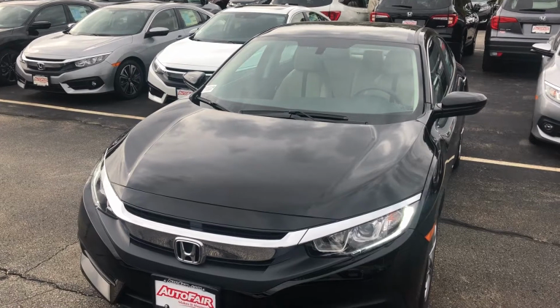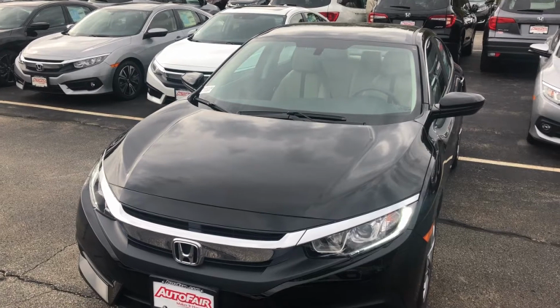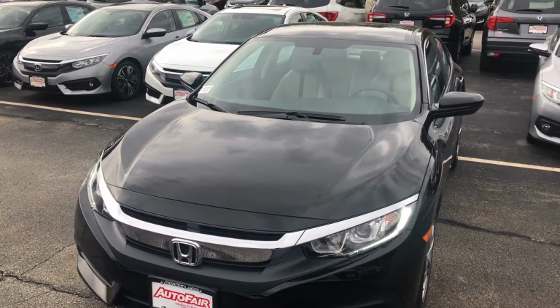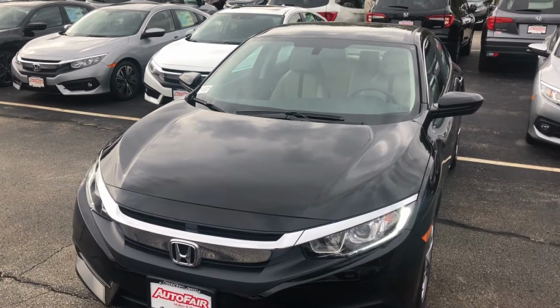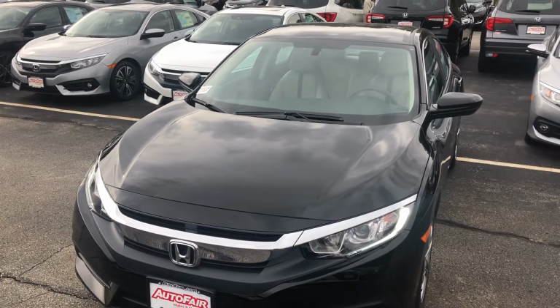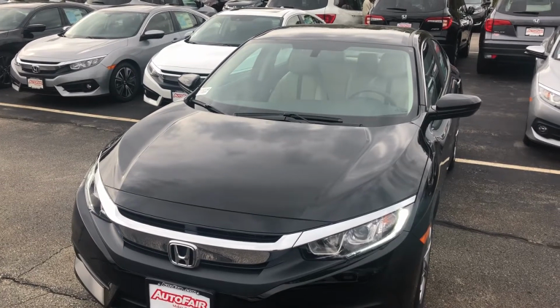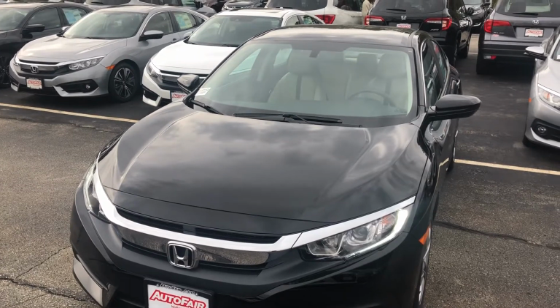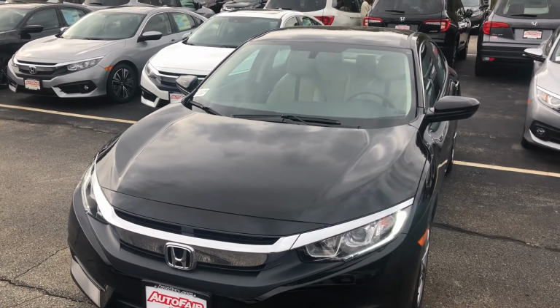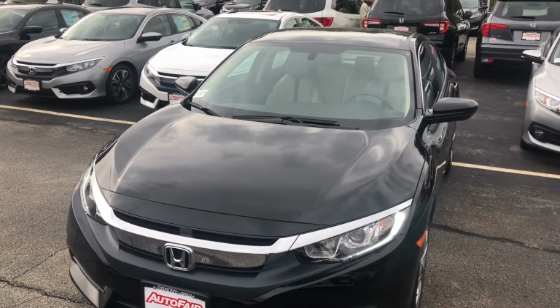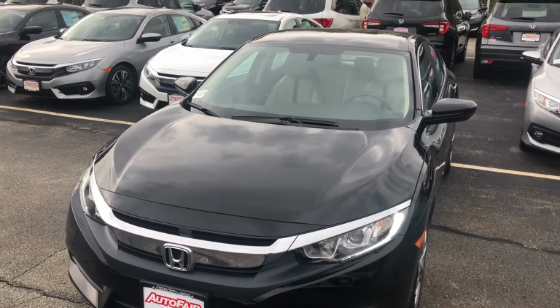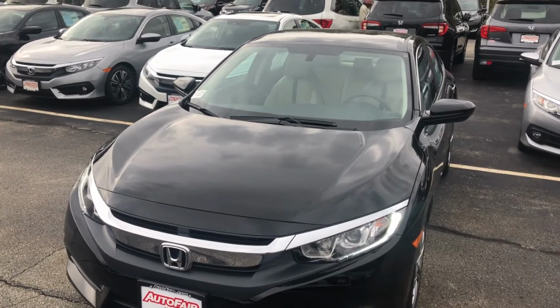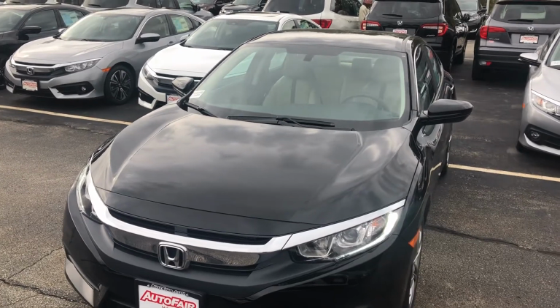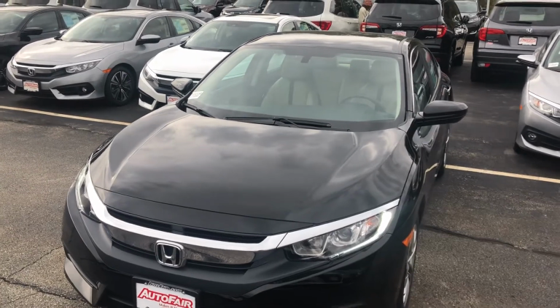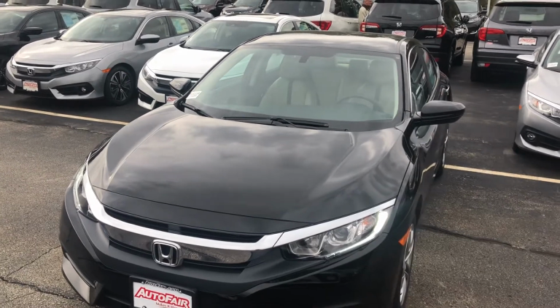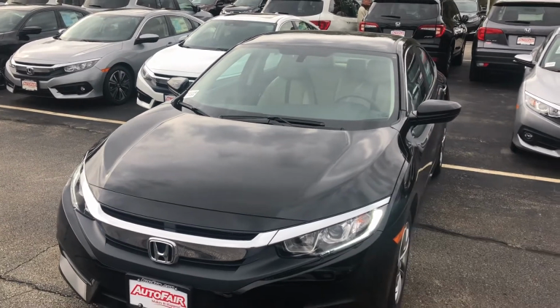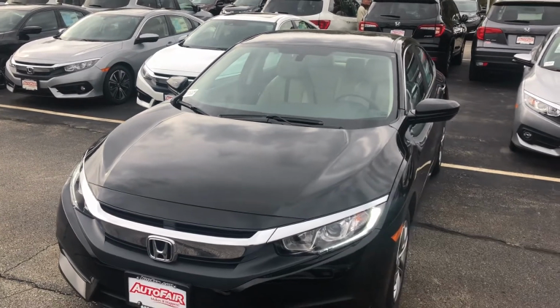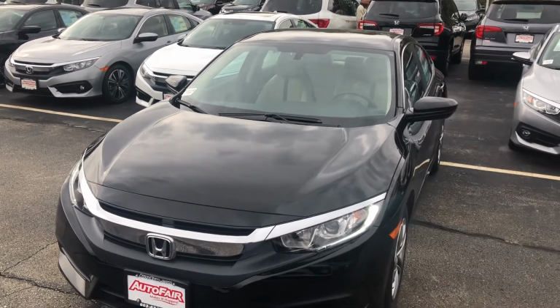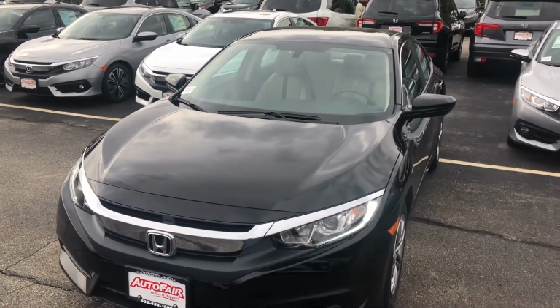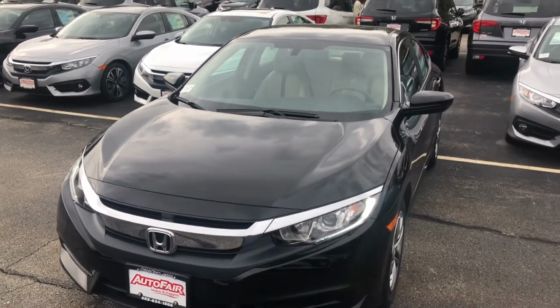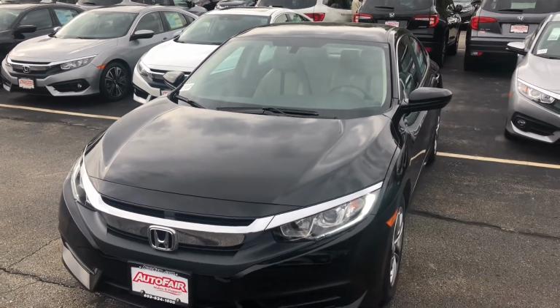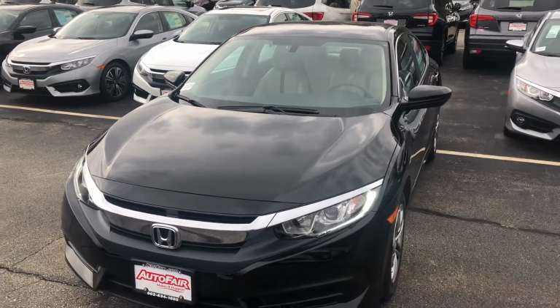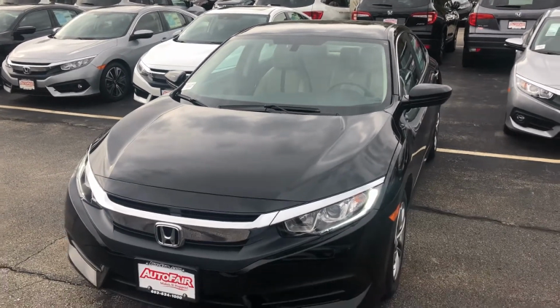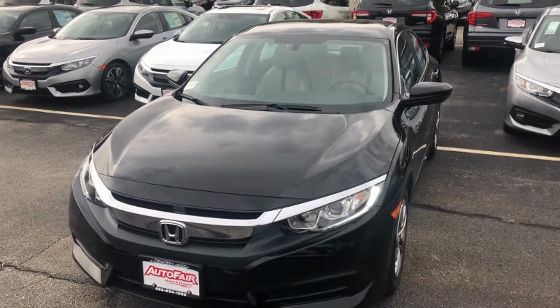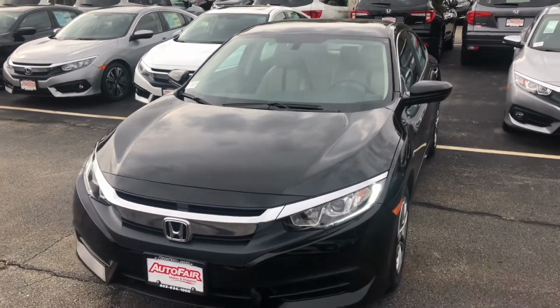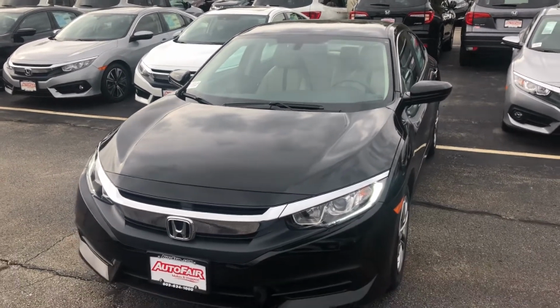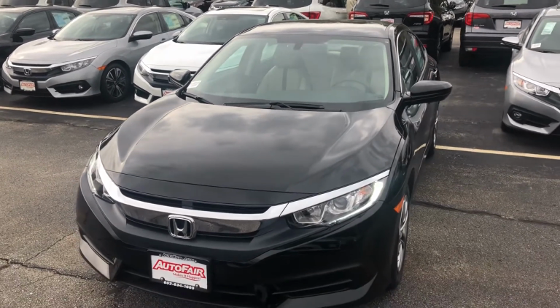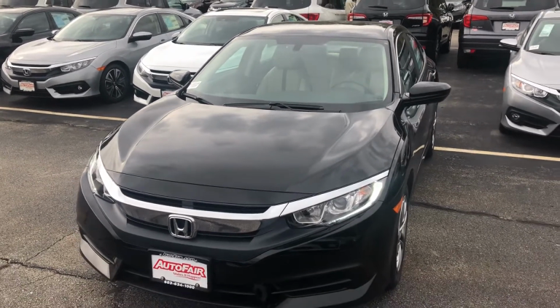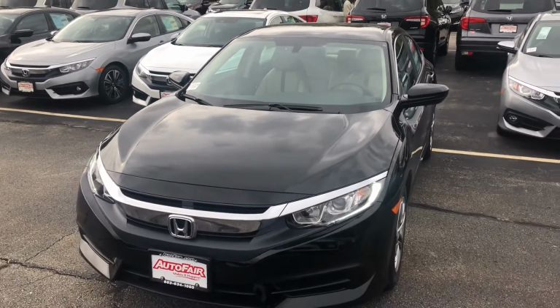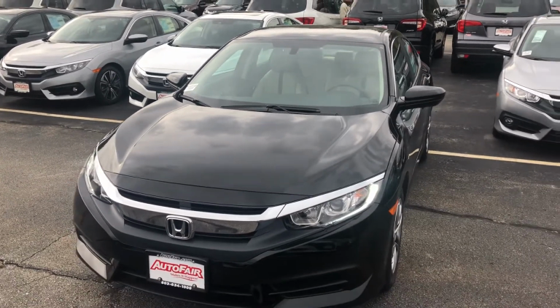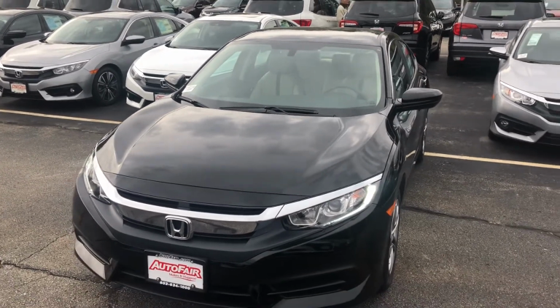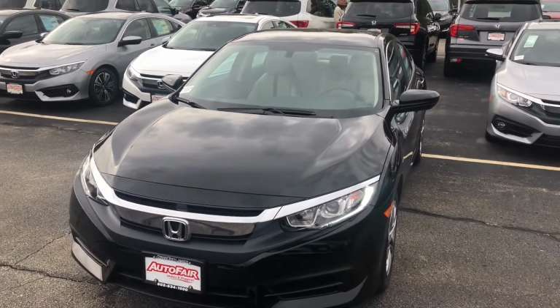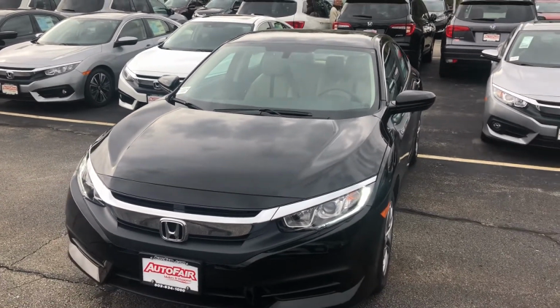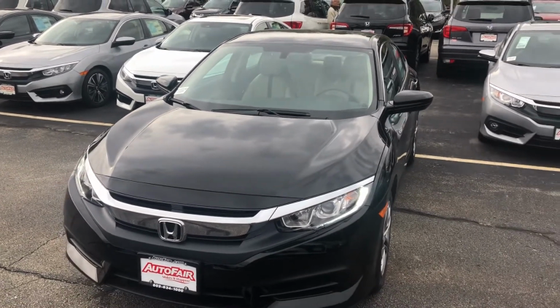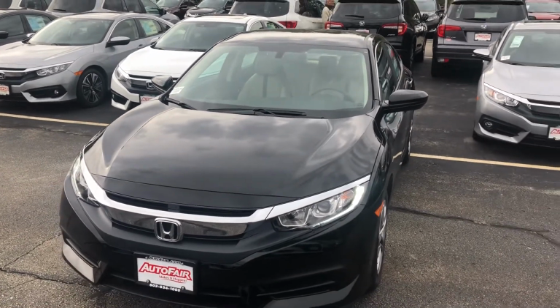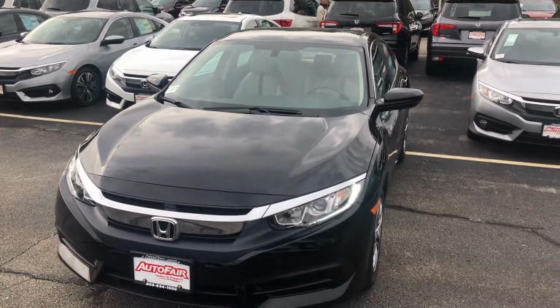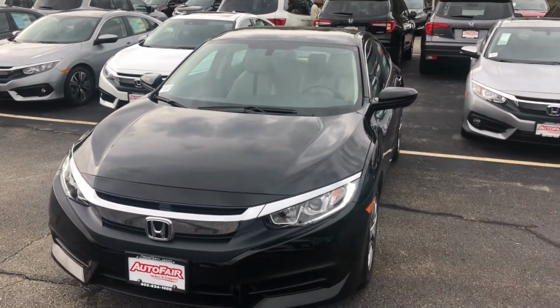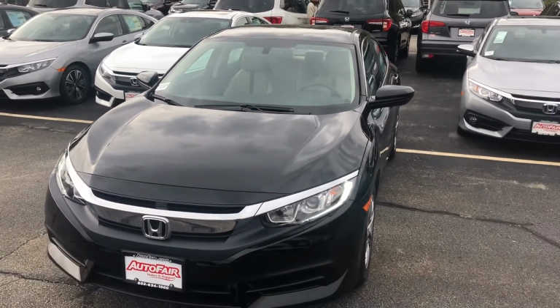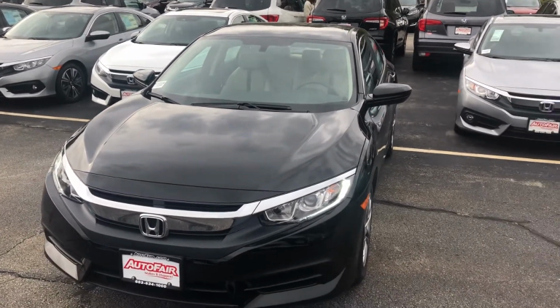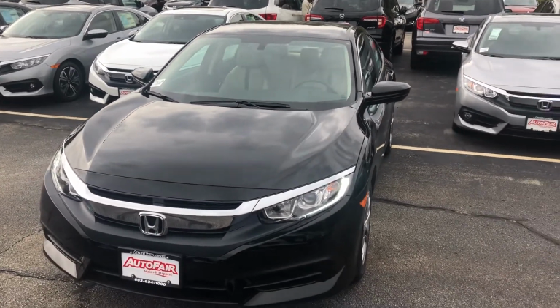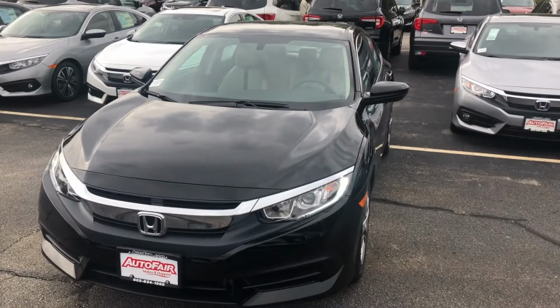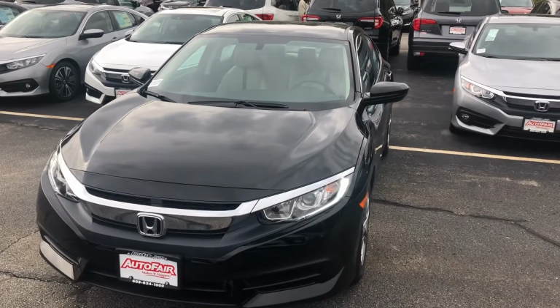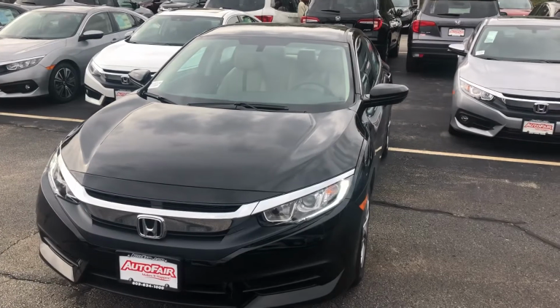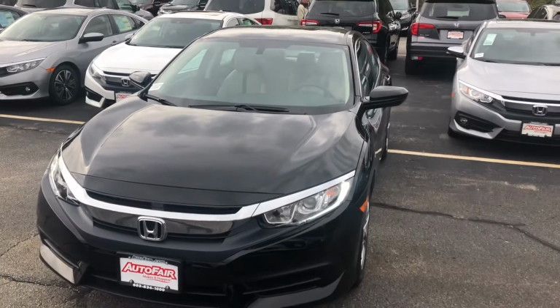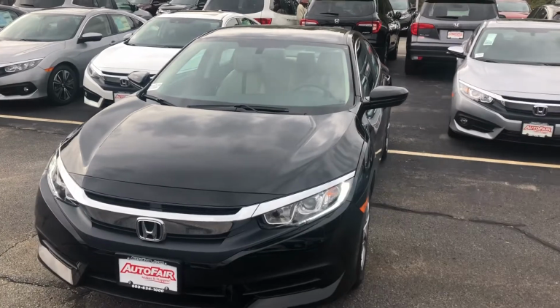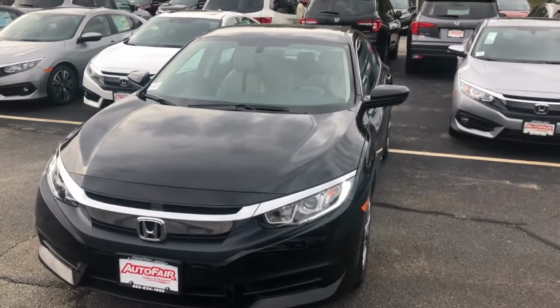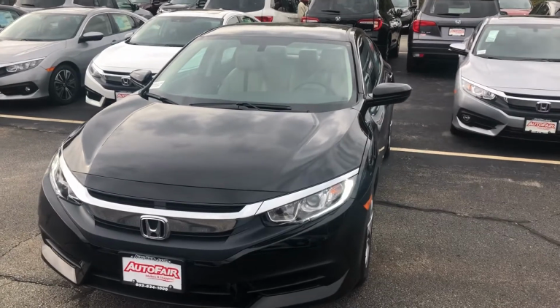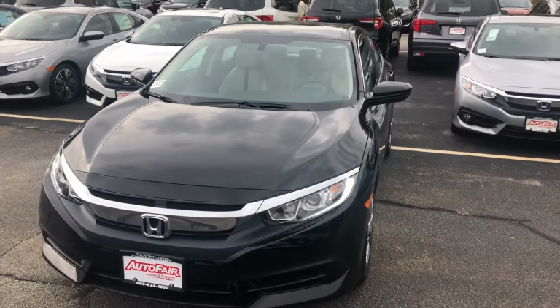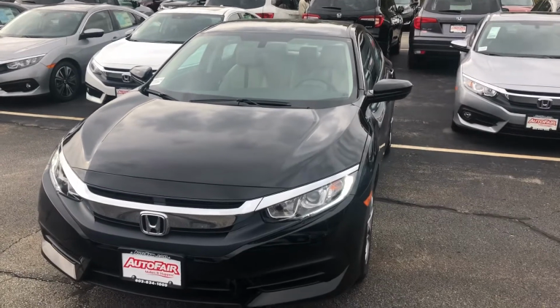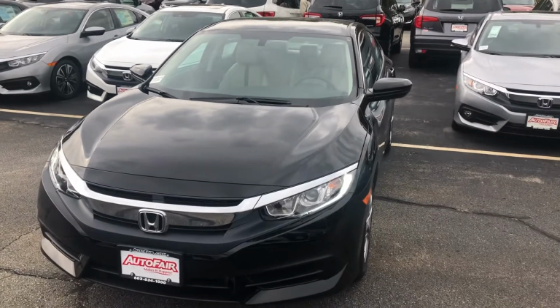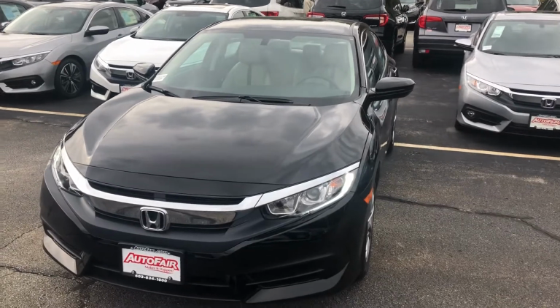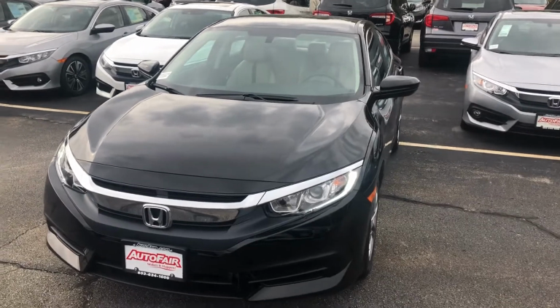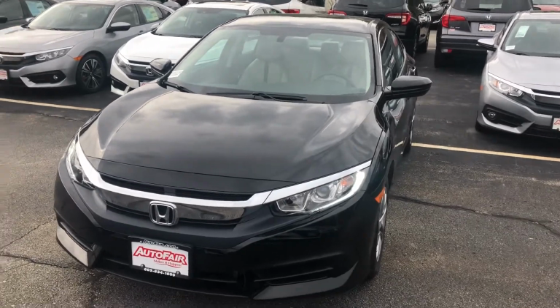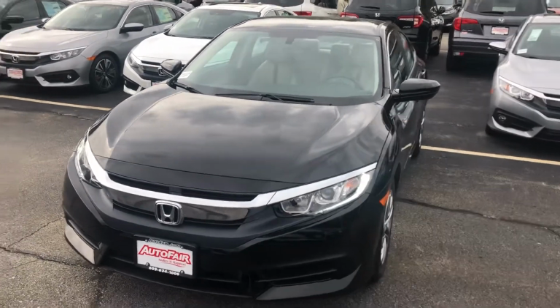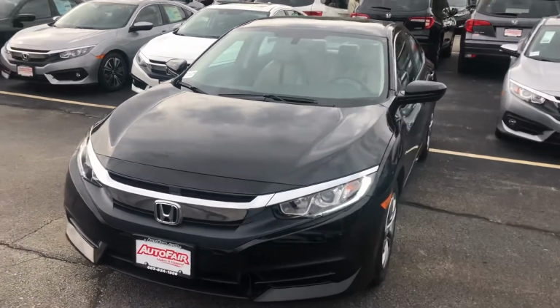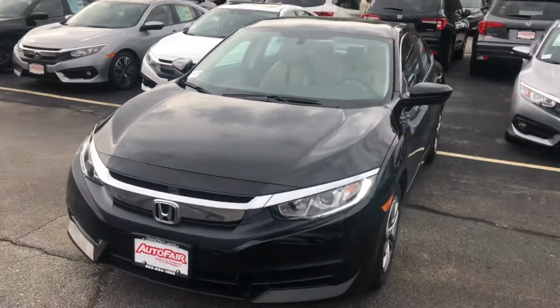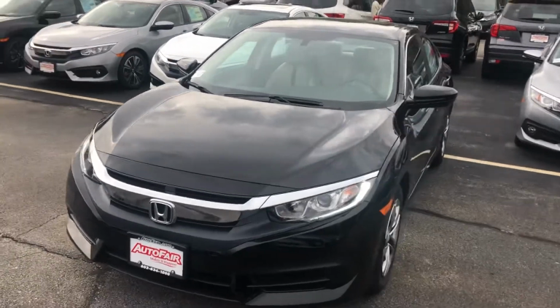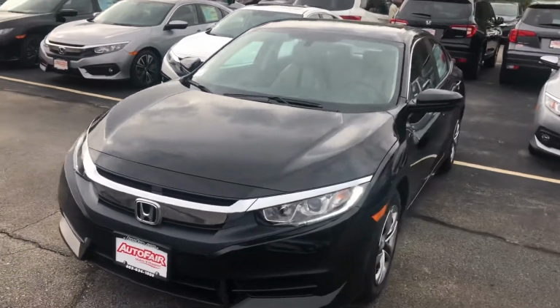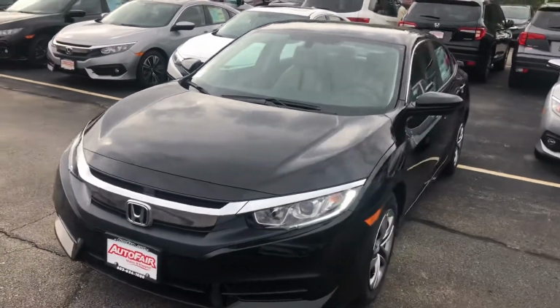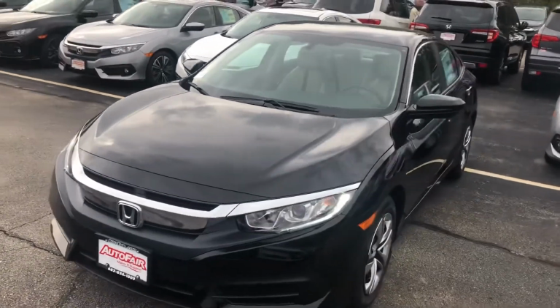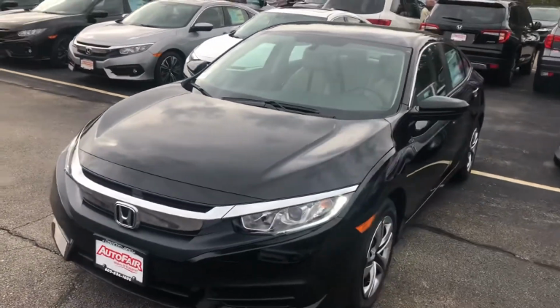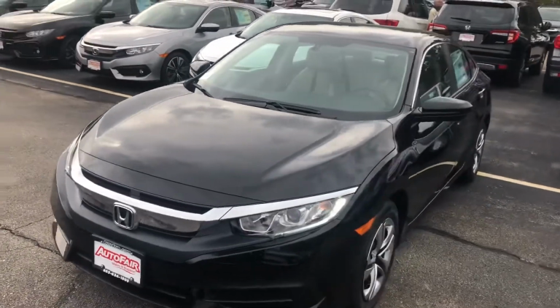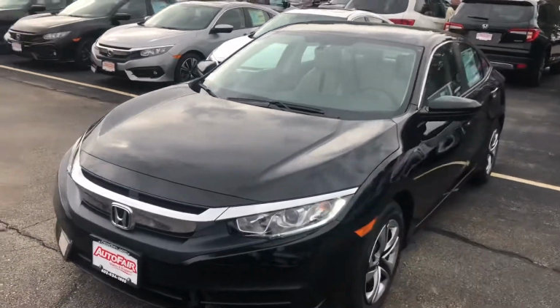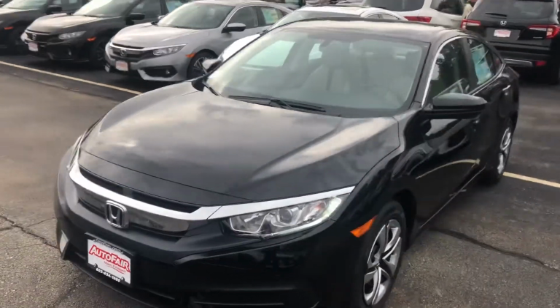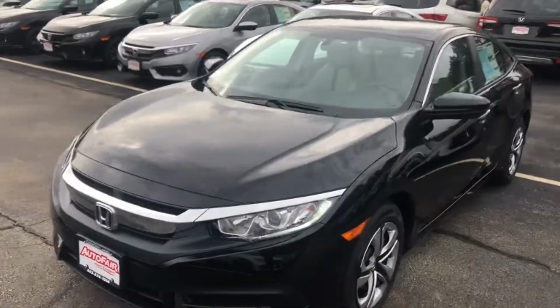Hi Jill, this is Carrie over at AutoFair Honda. Here's the 2018 Honda Civic. This is the LX.